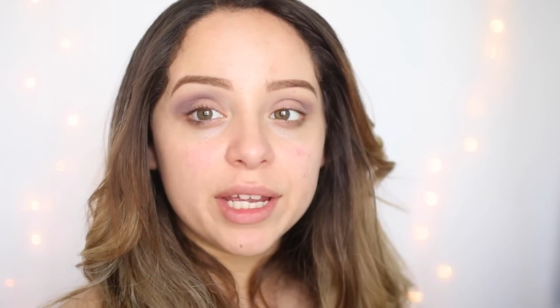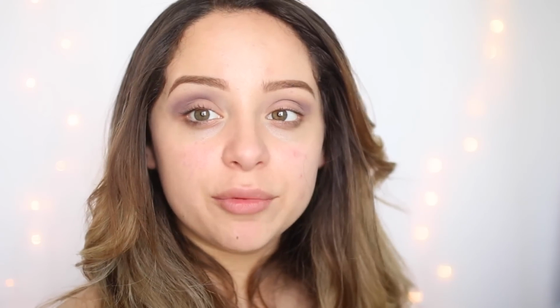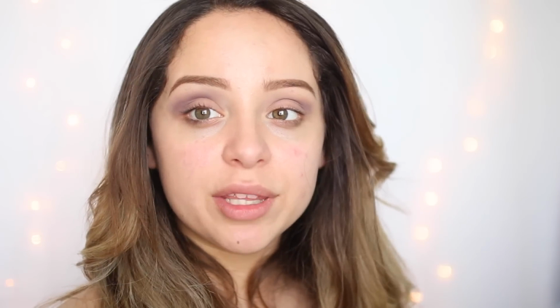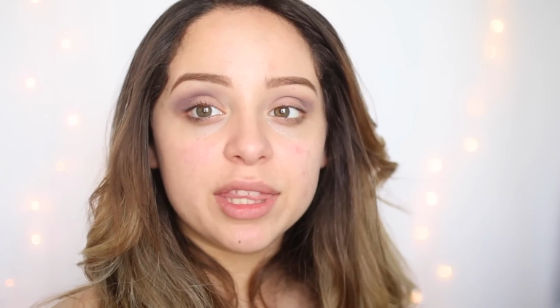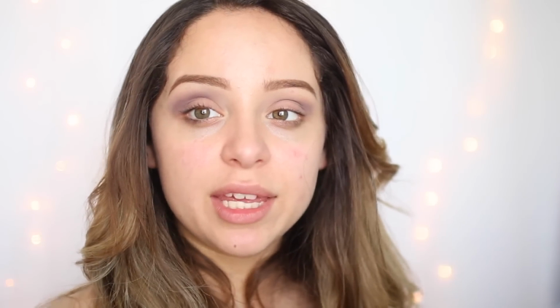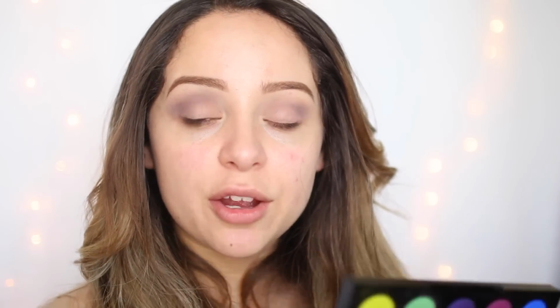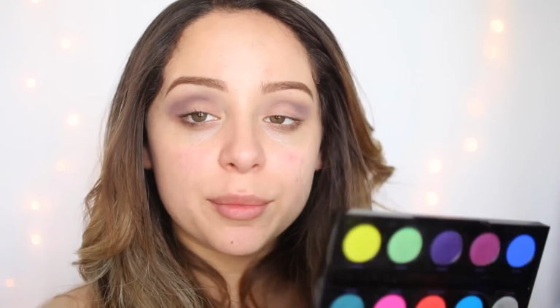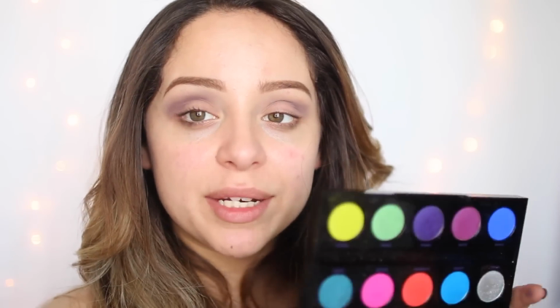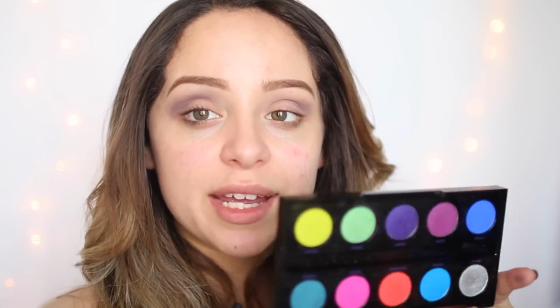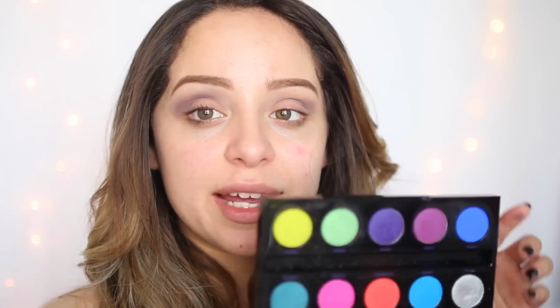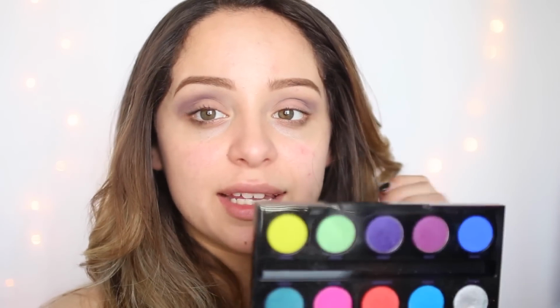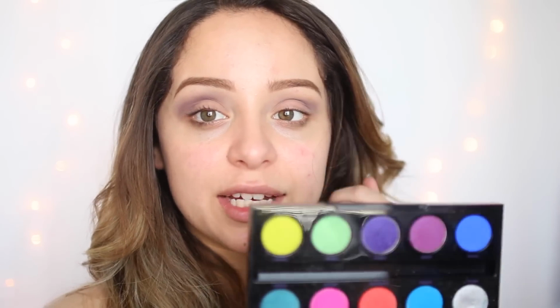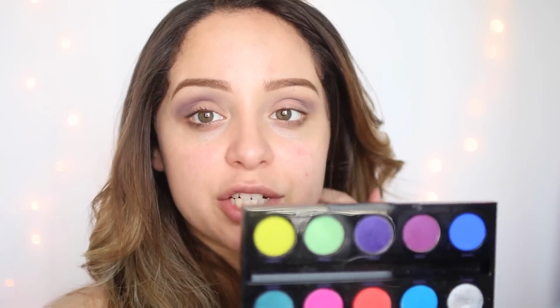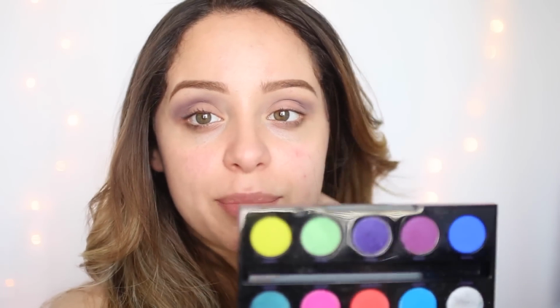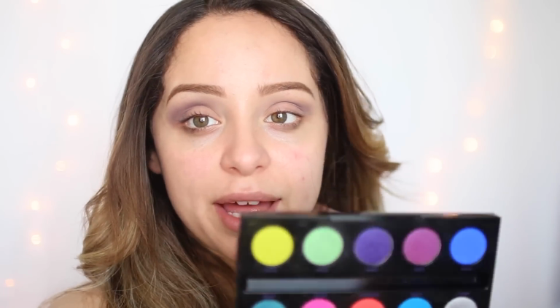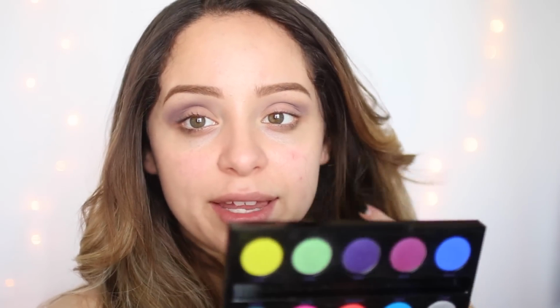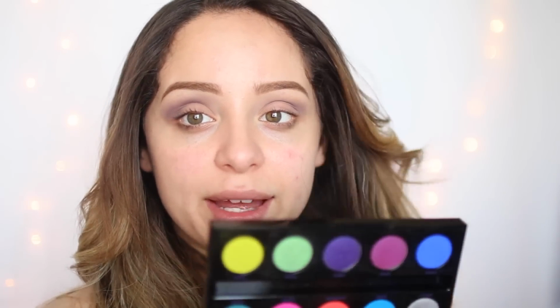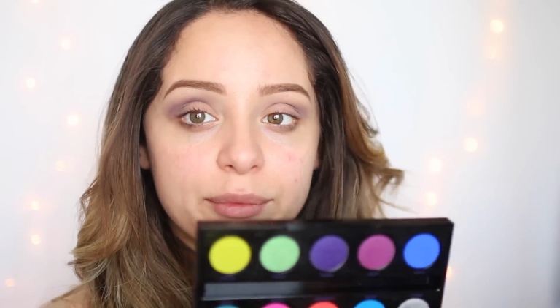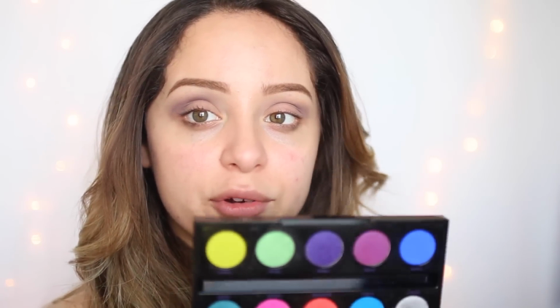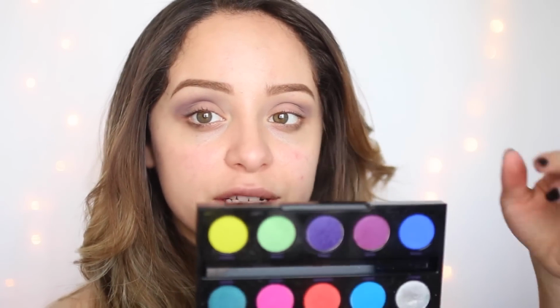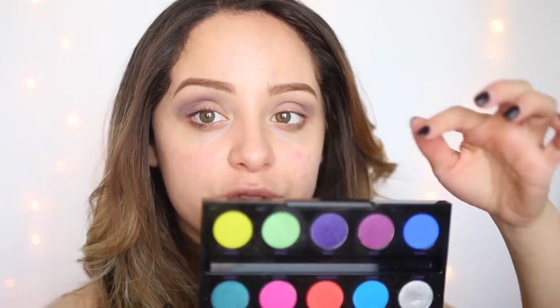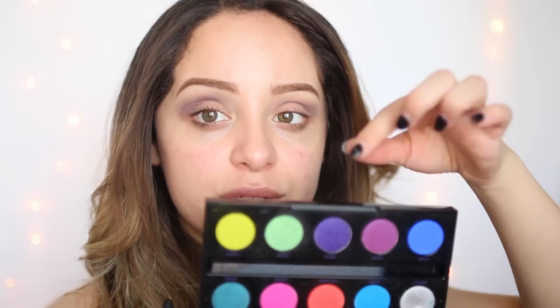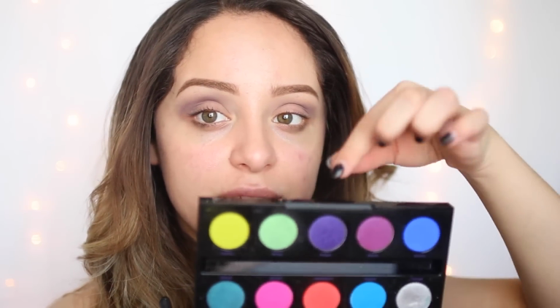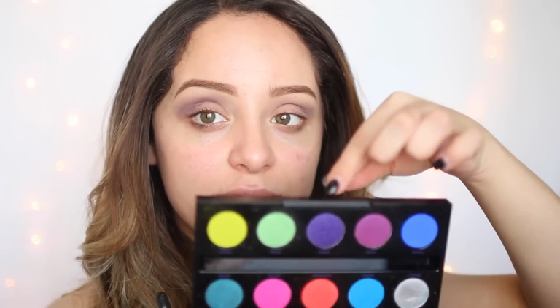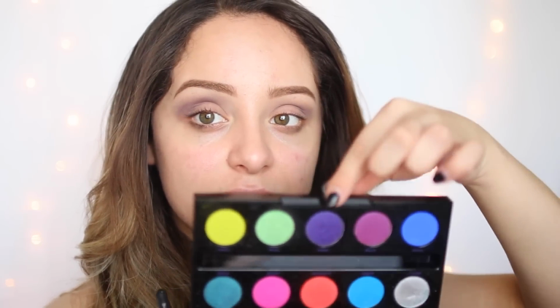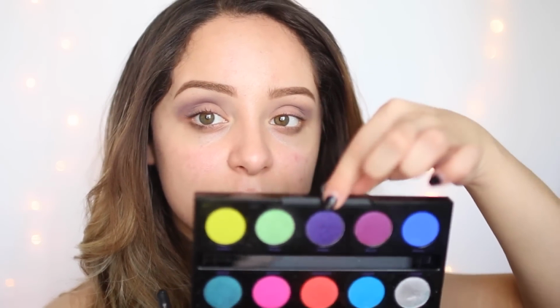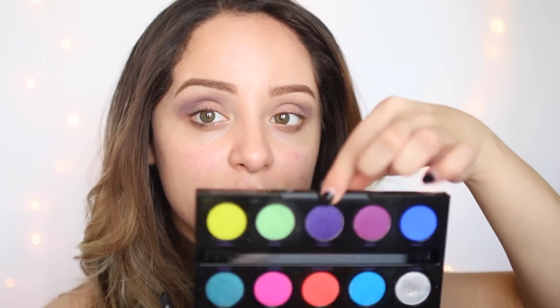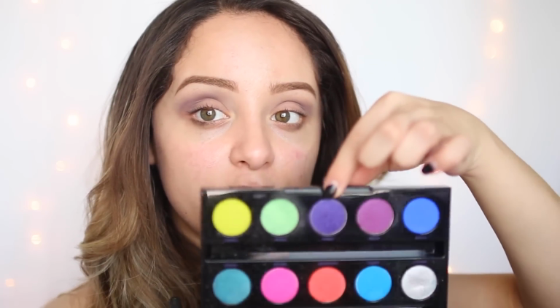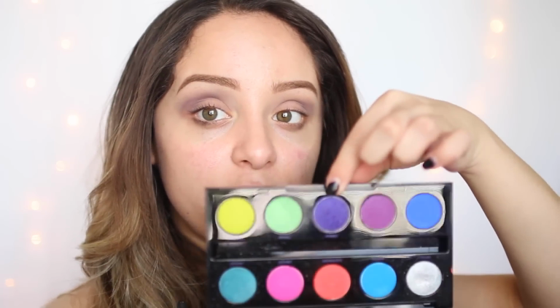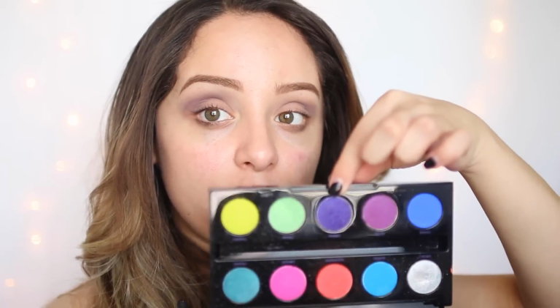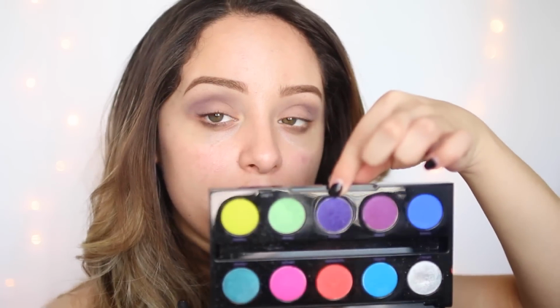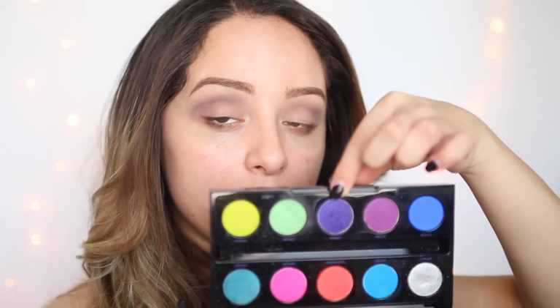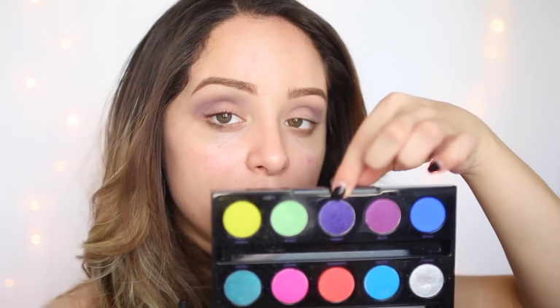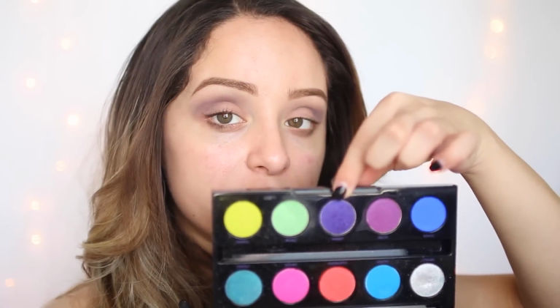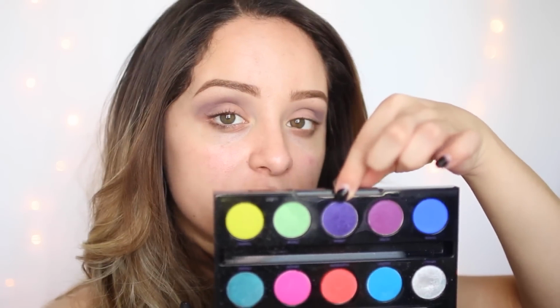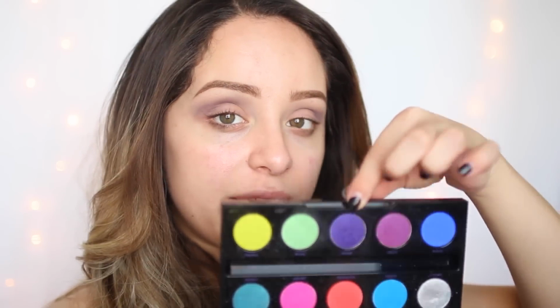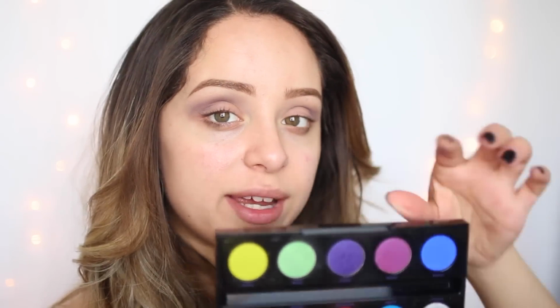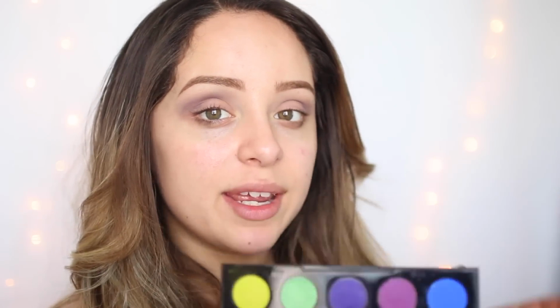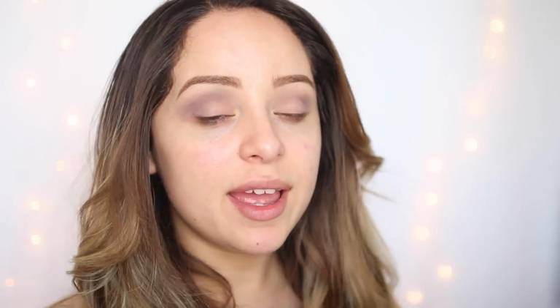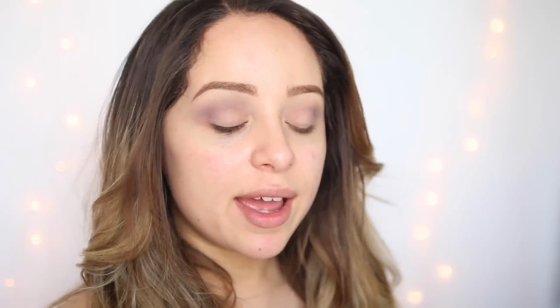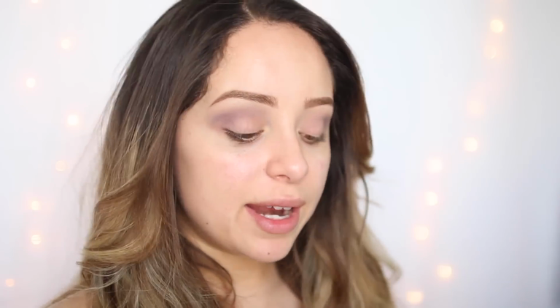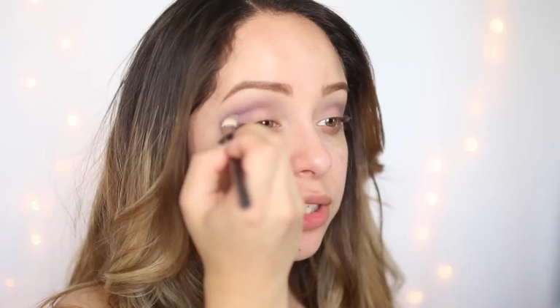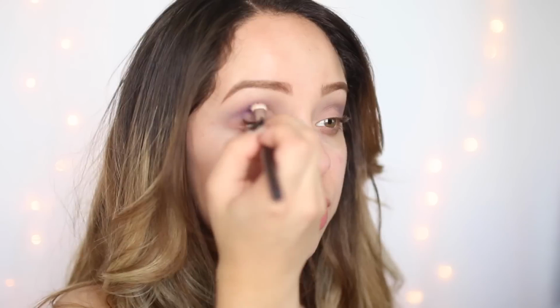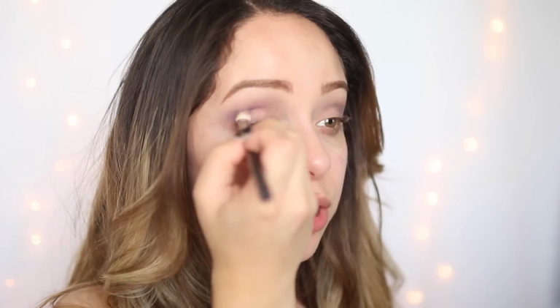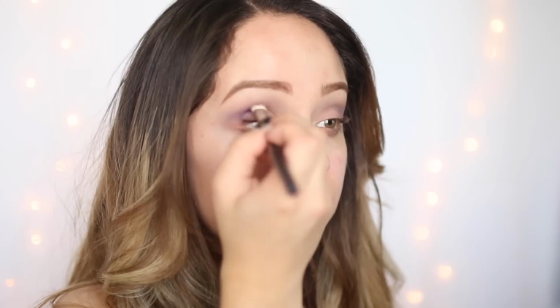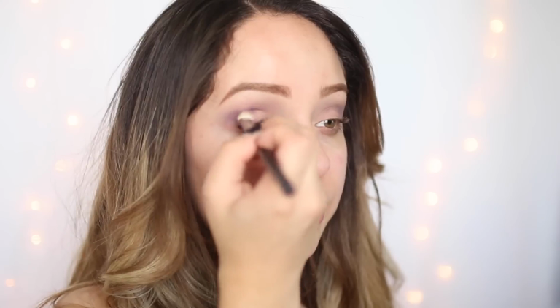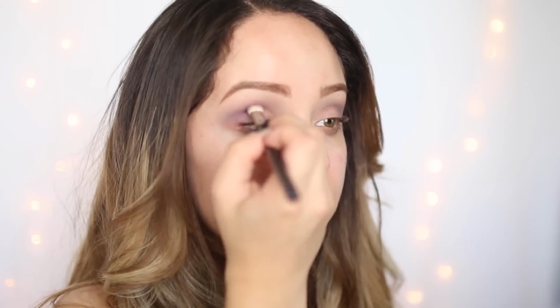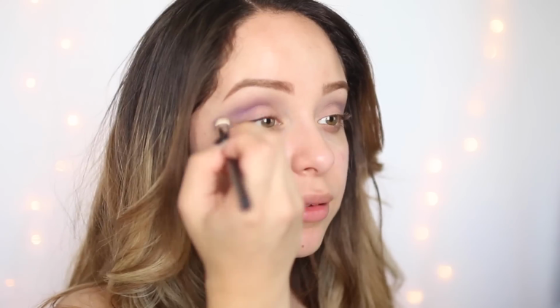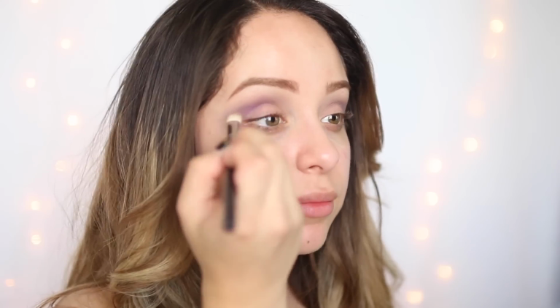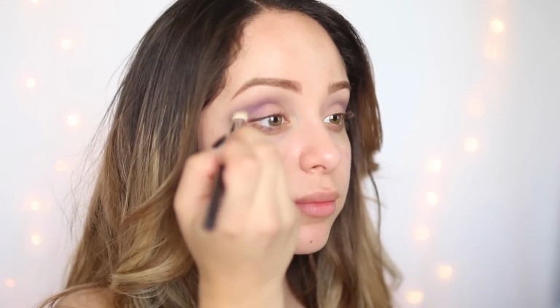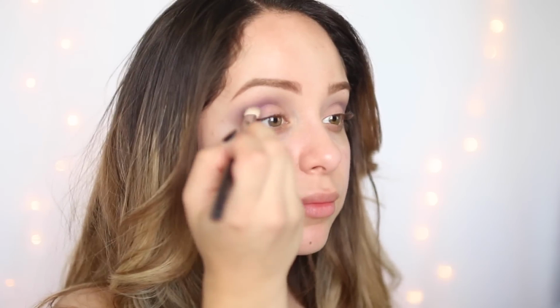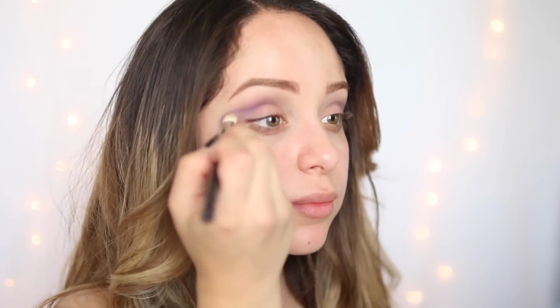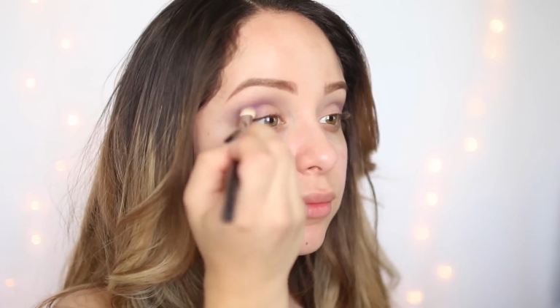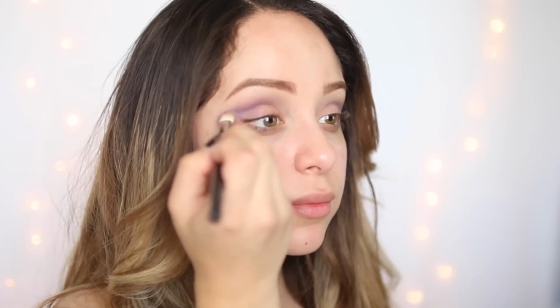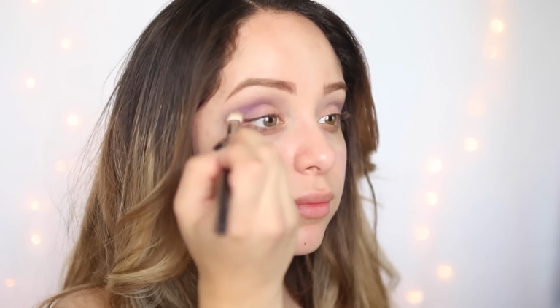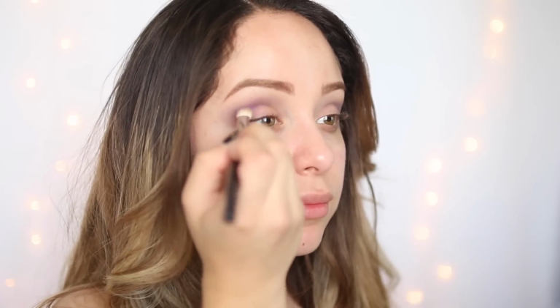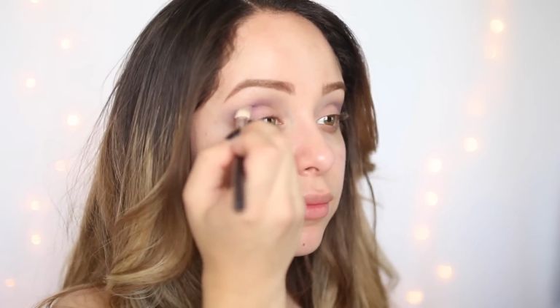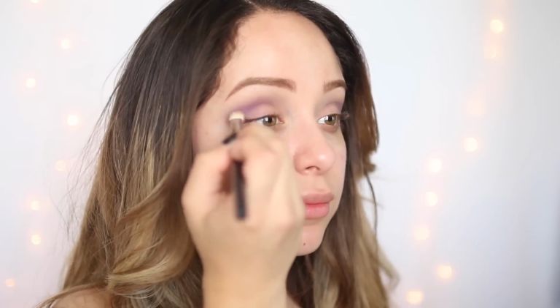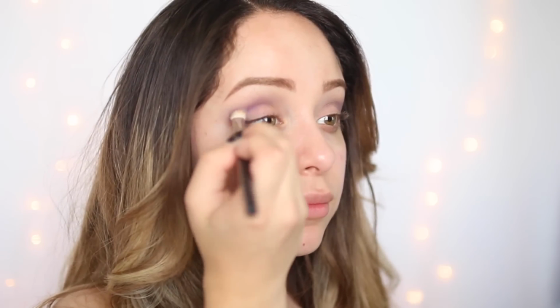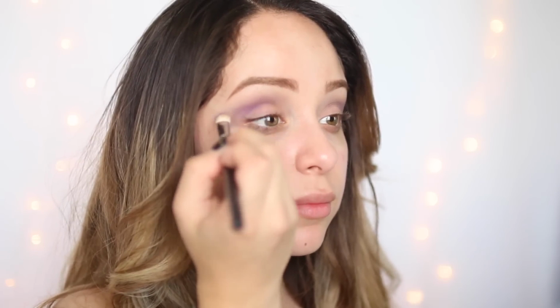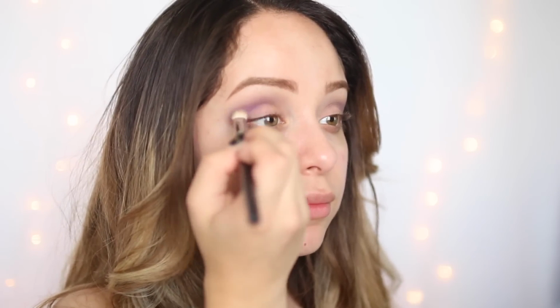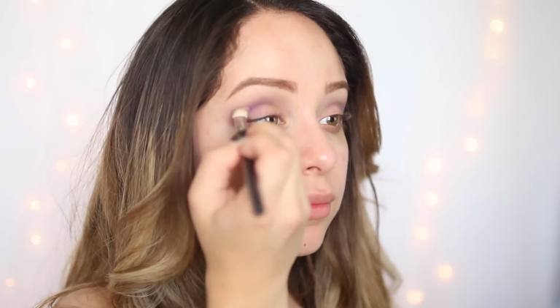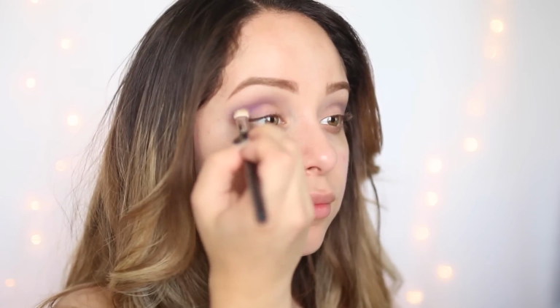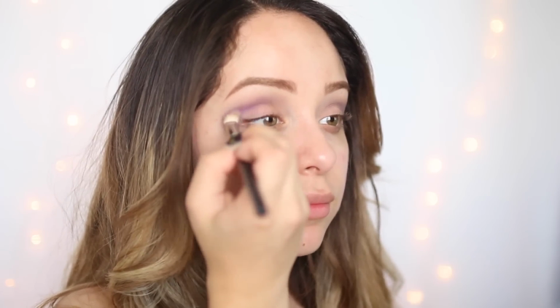Going in with the Urban Decay Electric Palette, I'm going to take this beautiful purple shade and apply this underneath that purple.